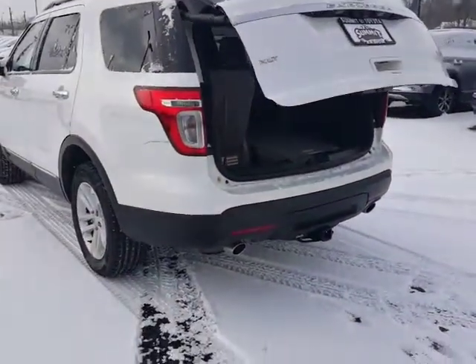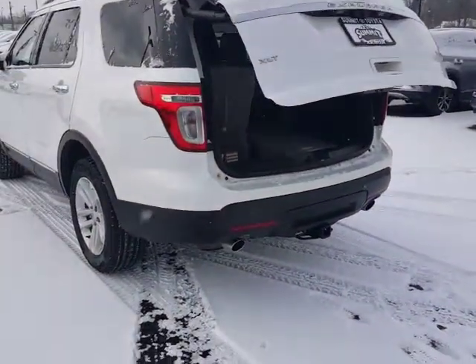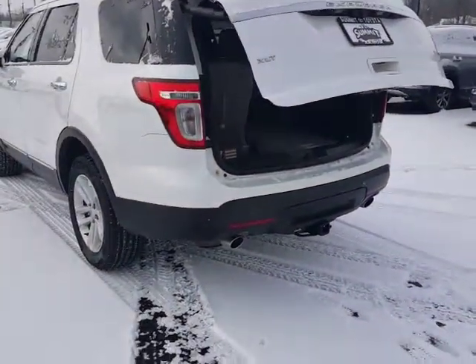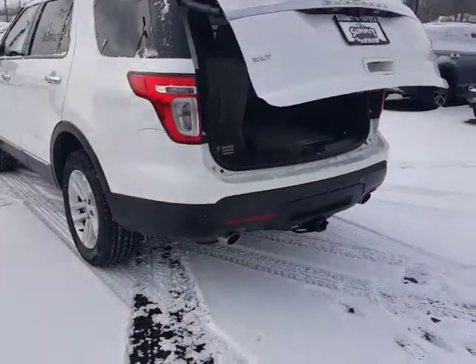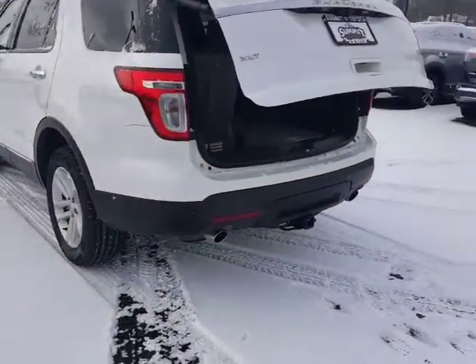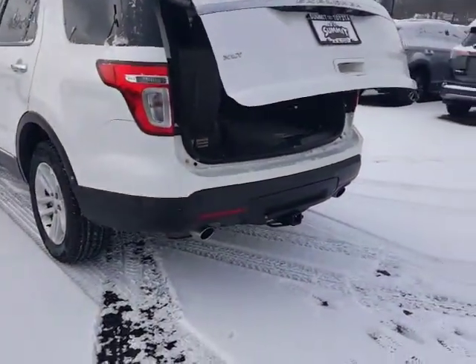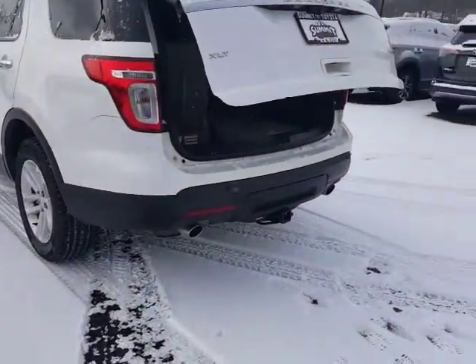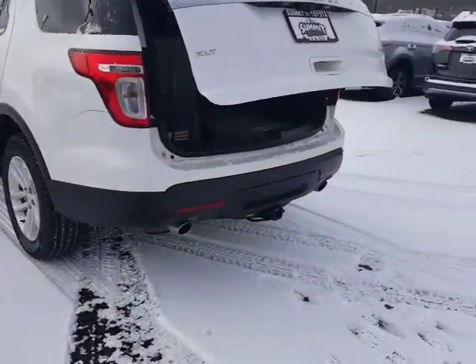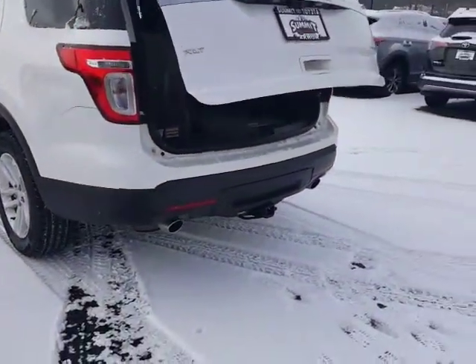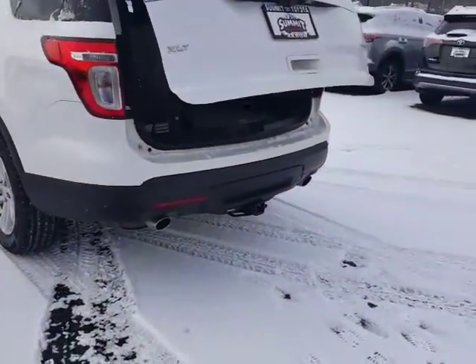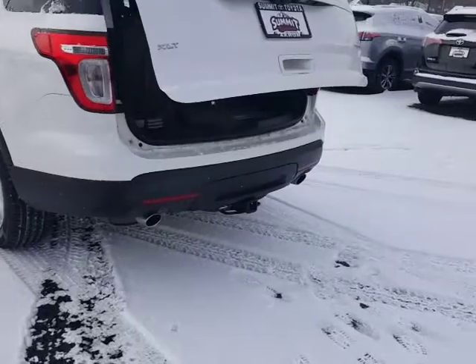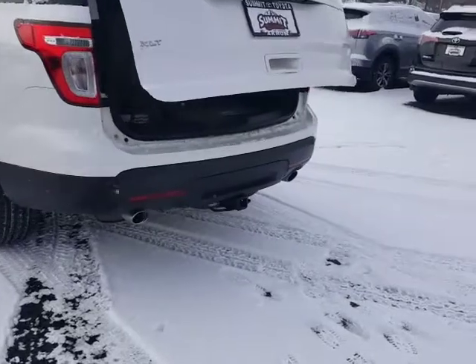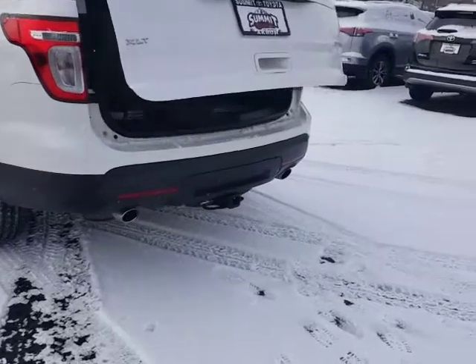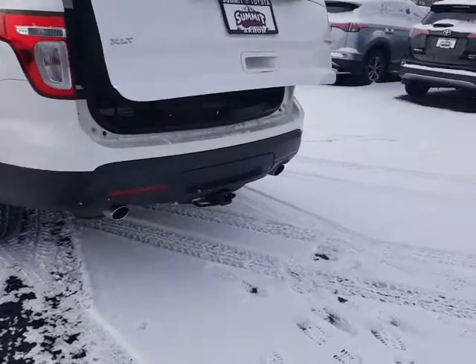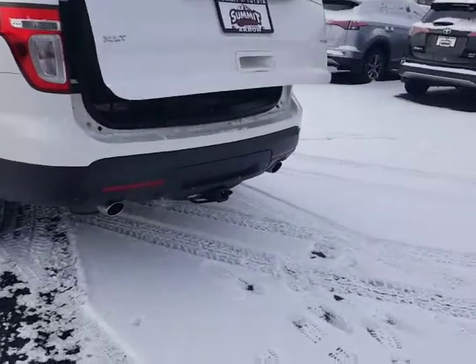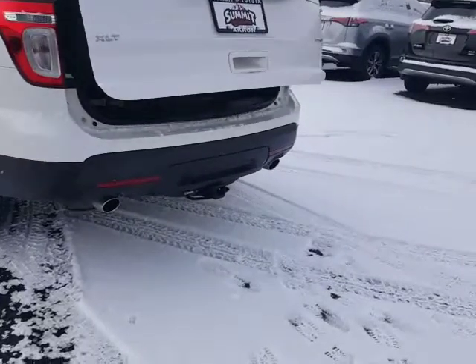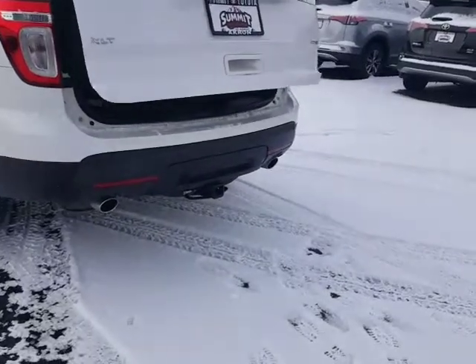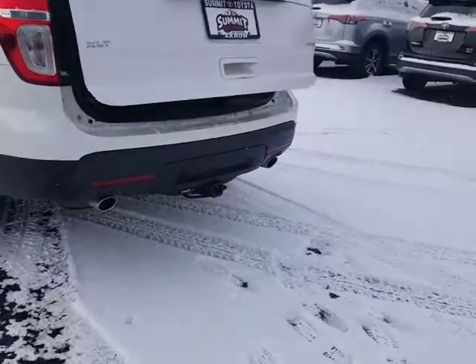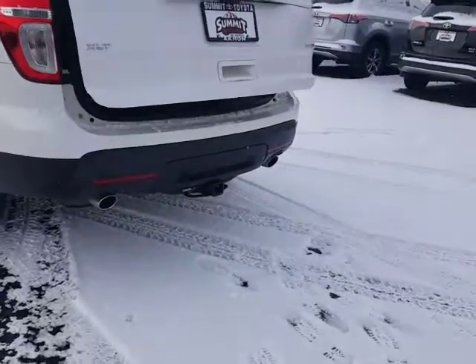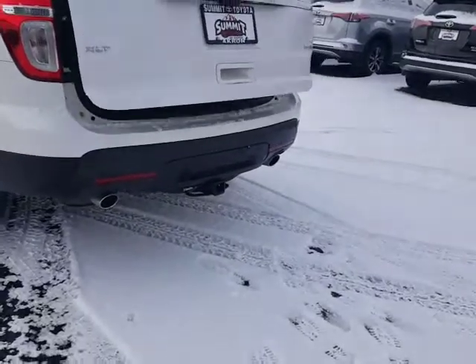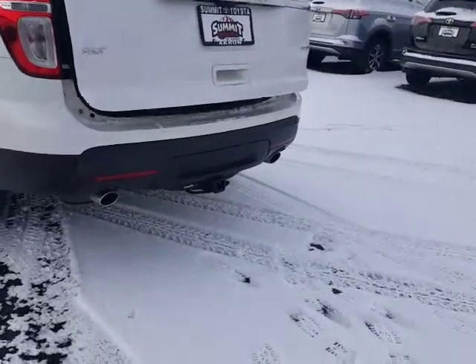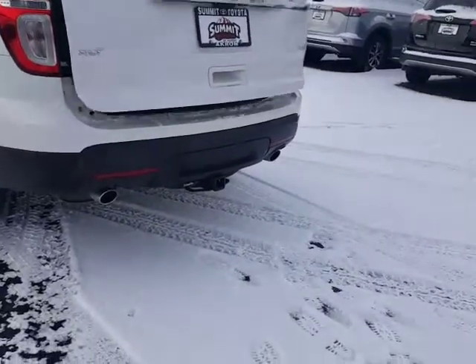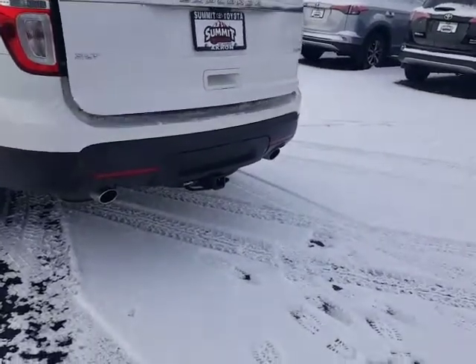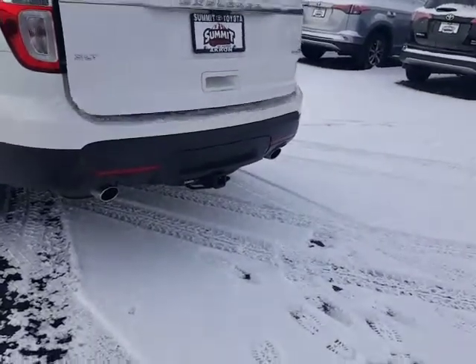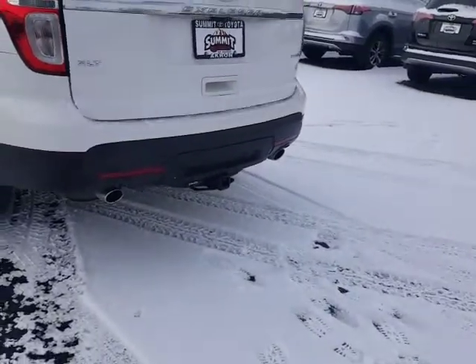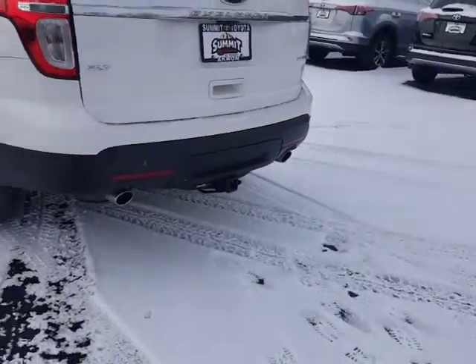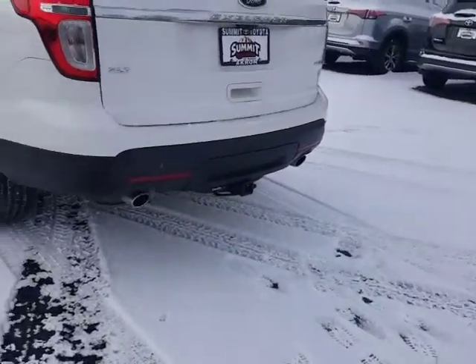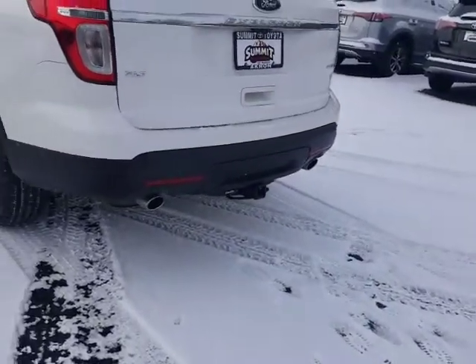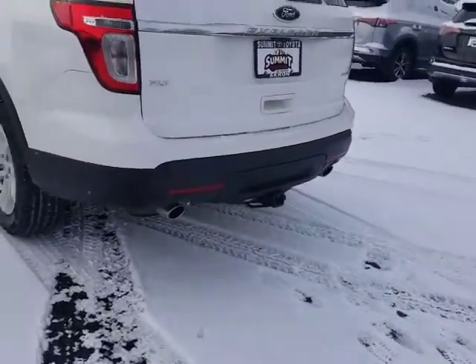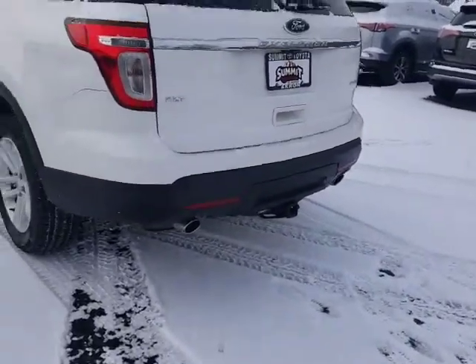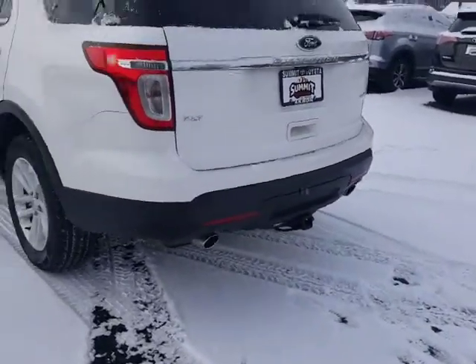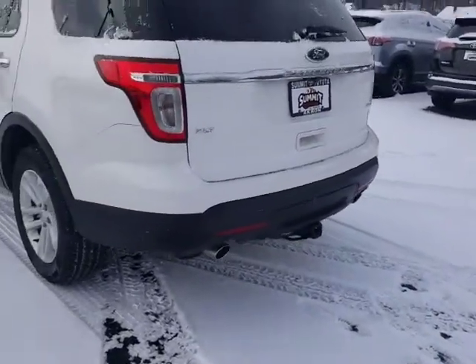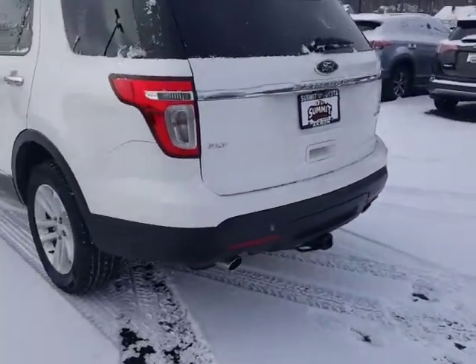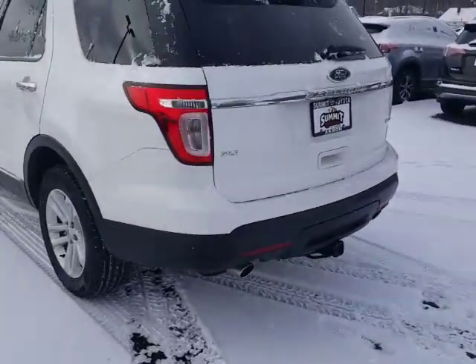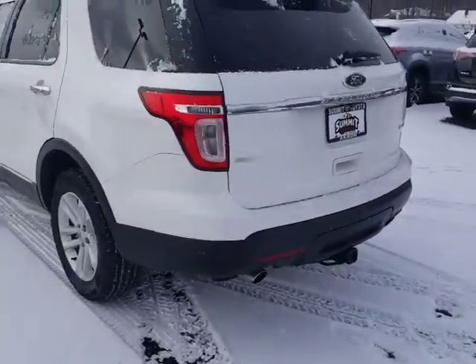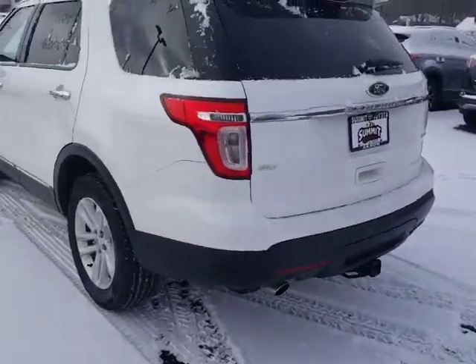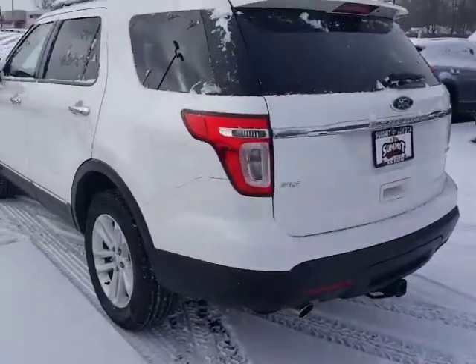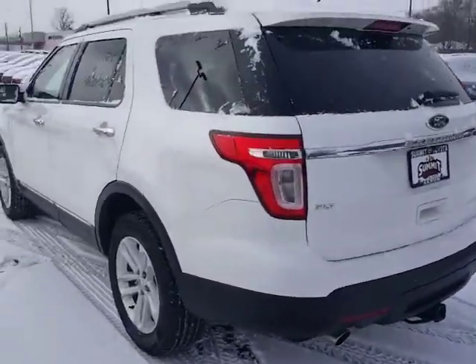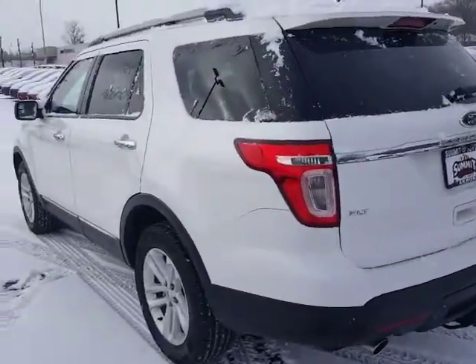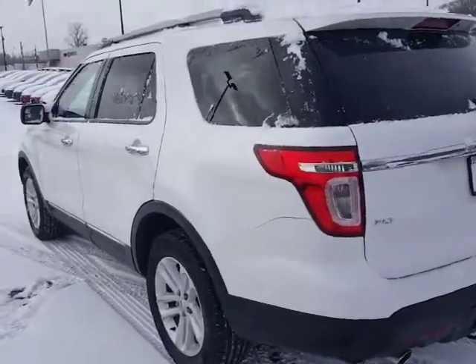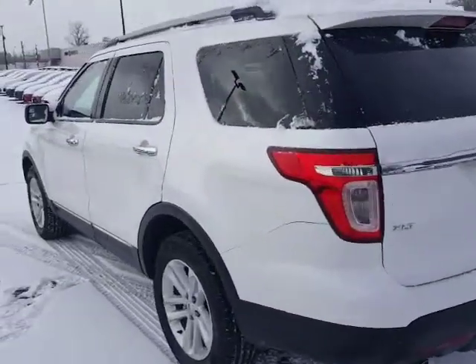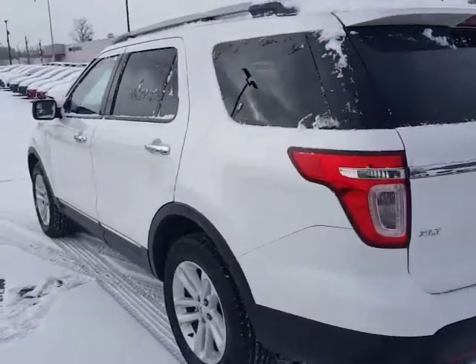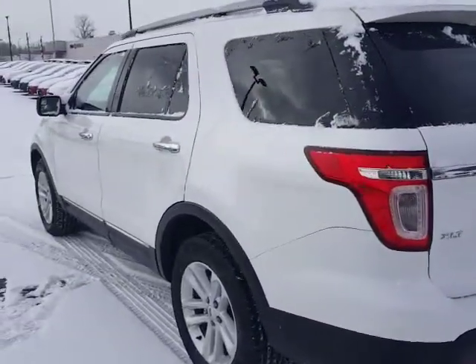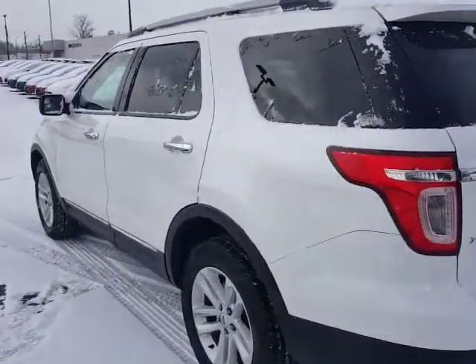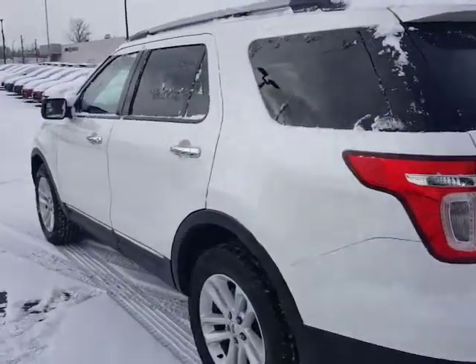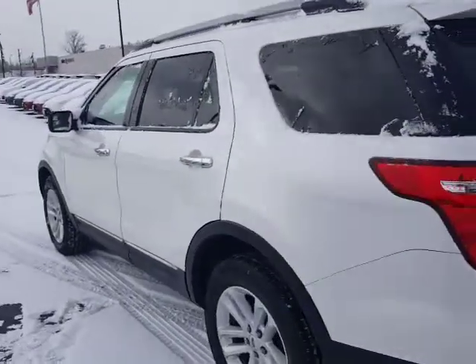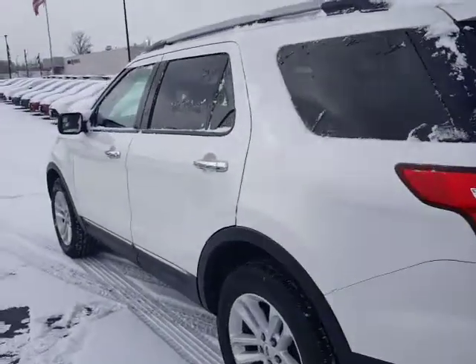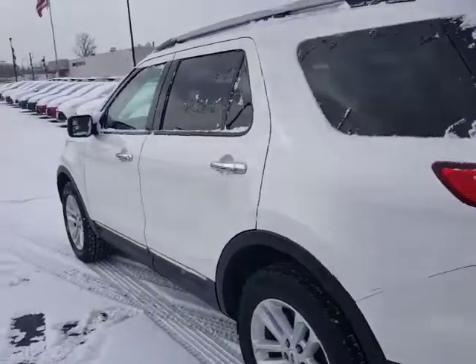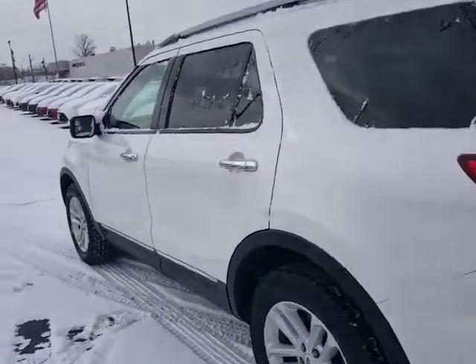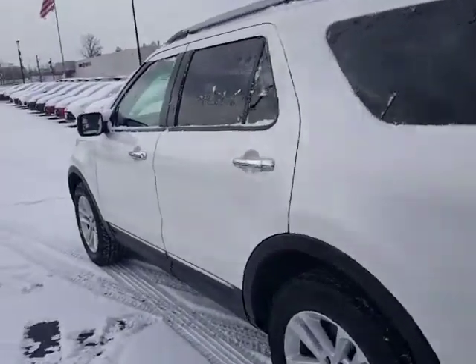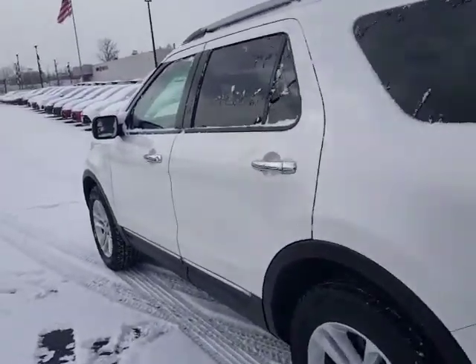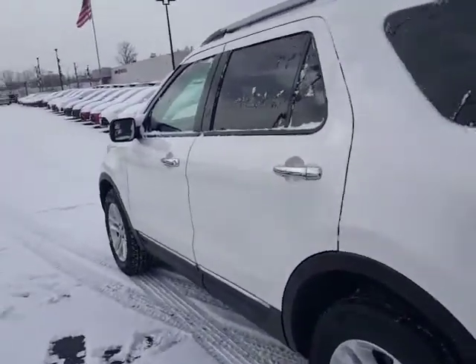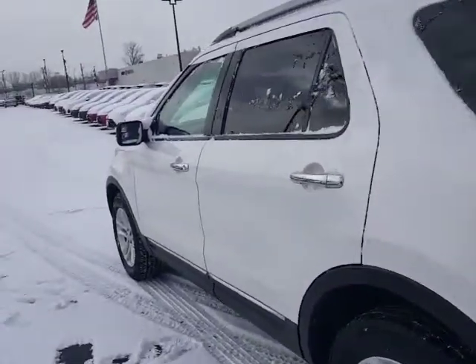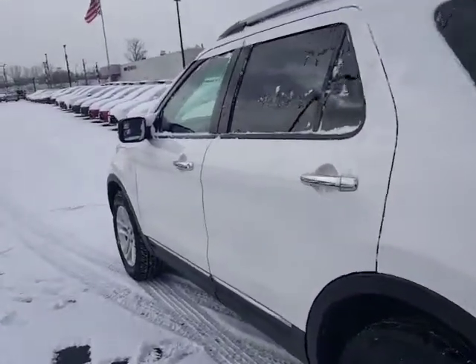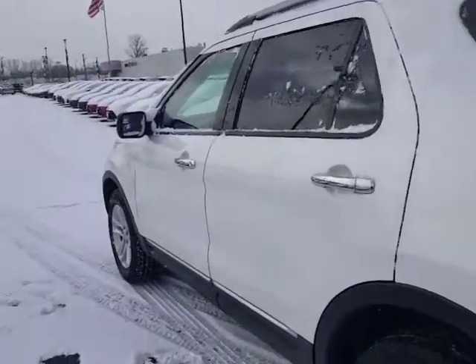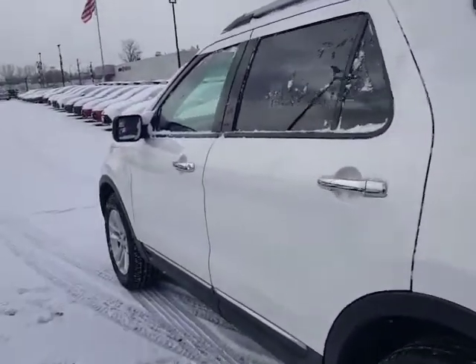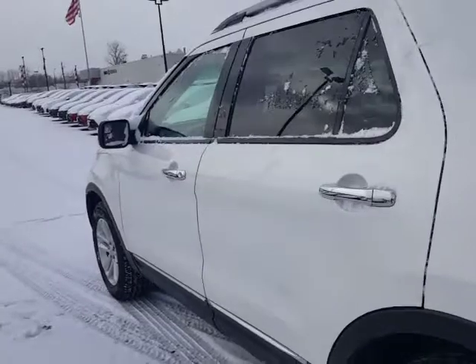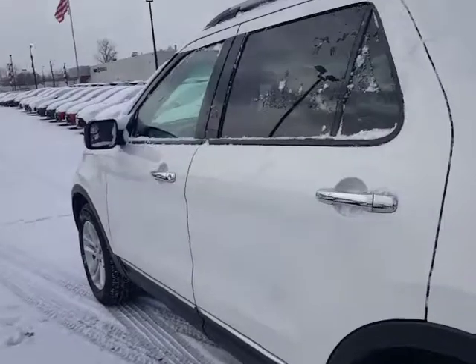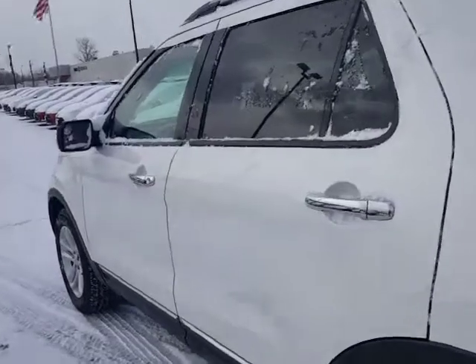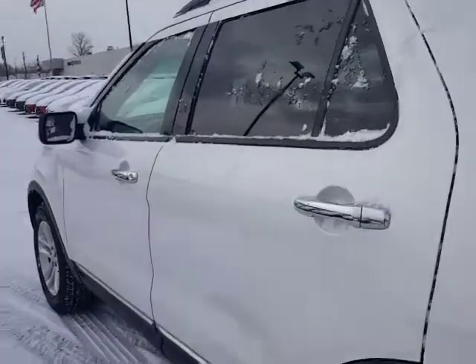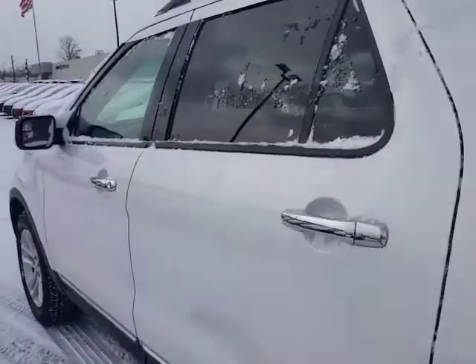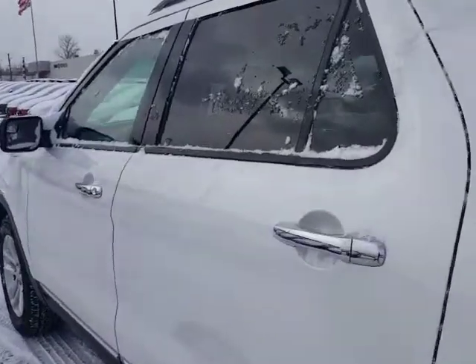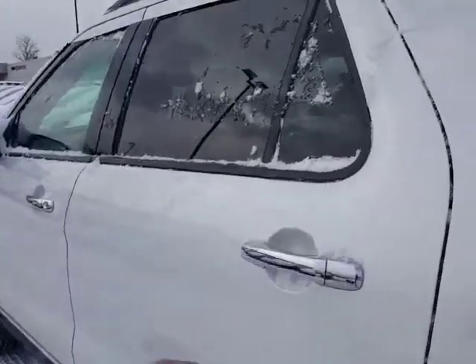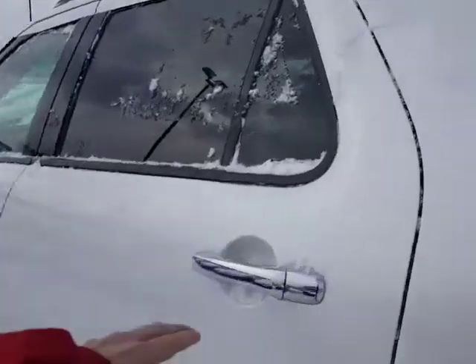It's also gonna have your dual exhaust and it's got the tow package. Real nice soft leather interior.